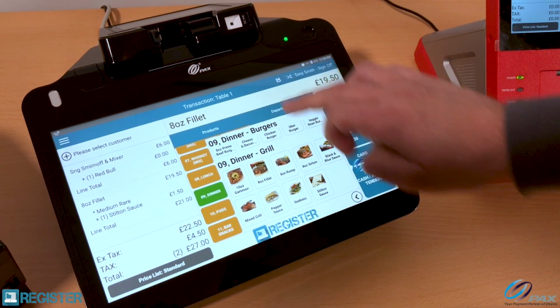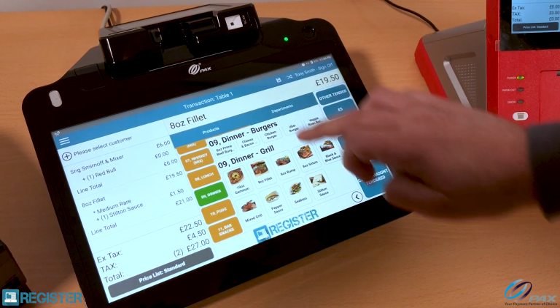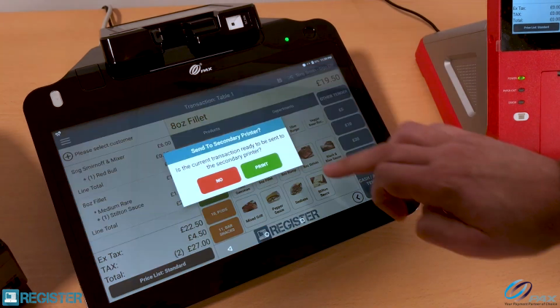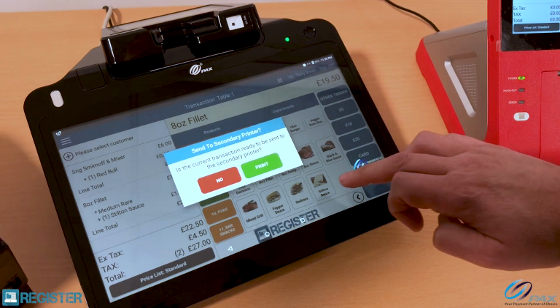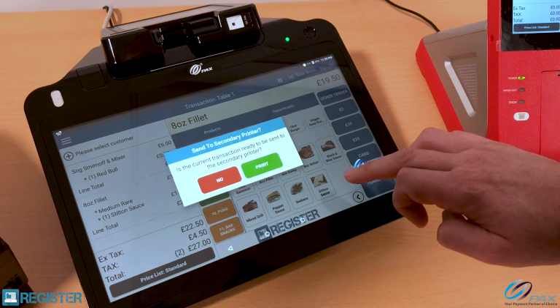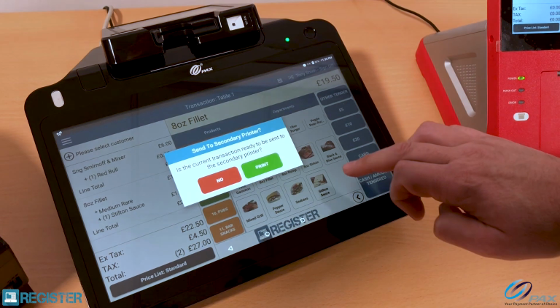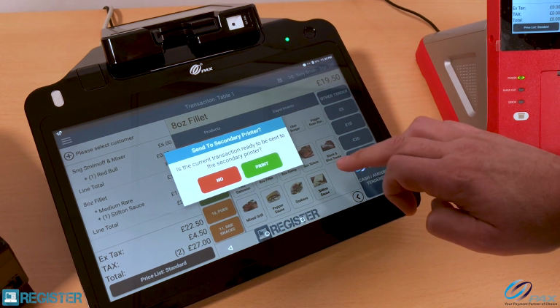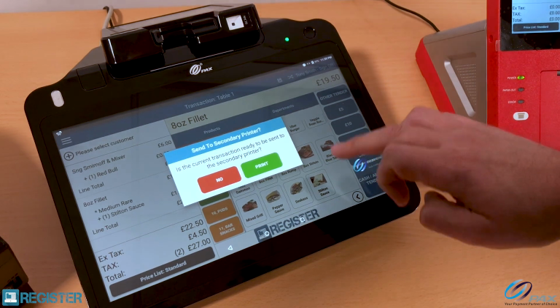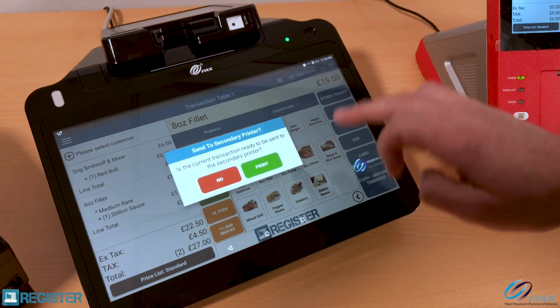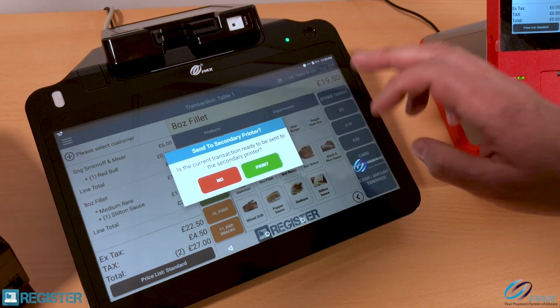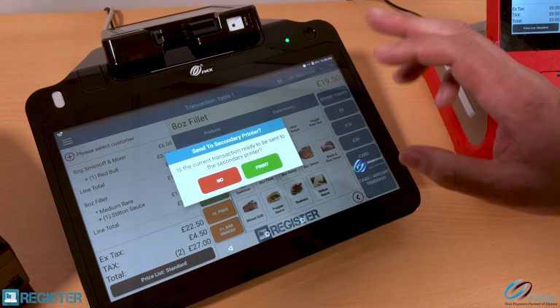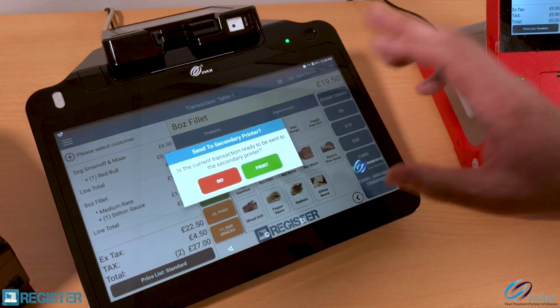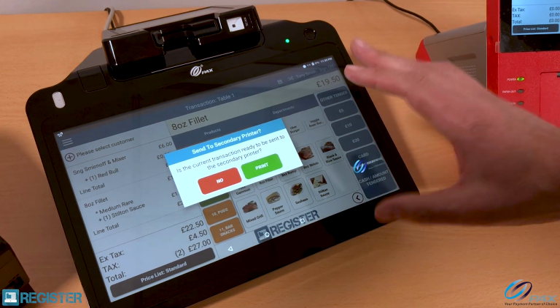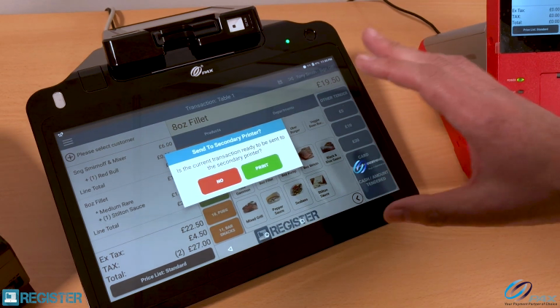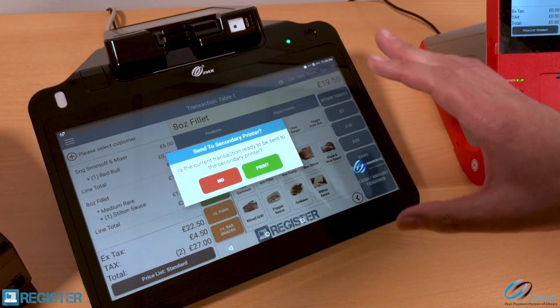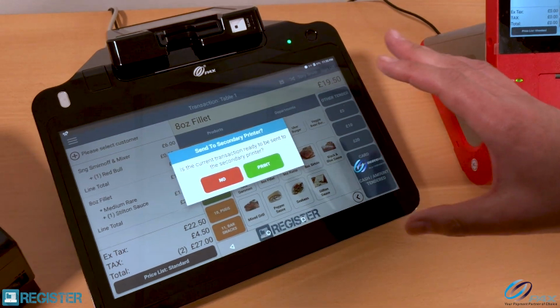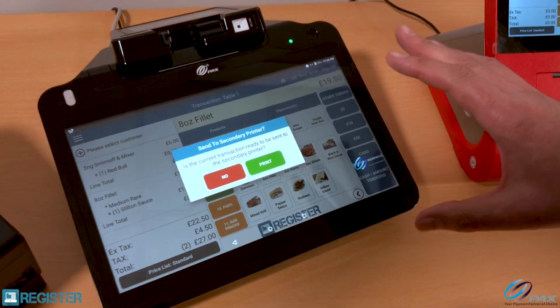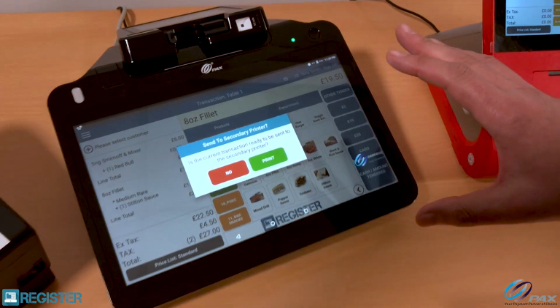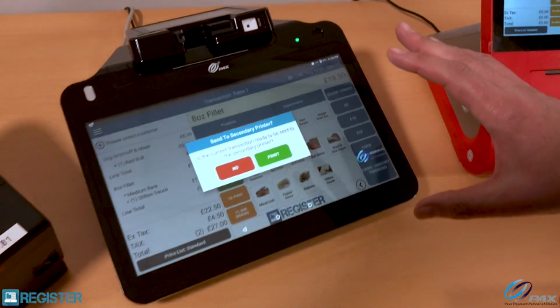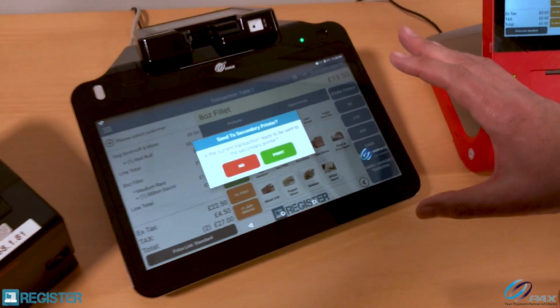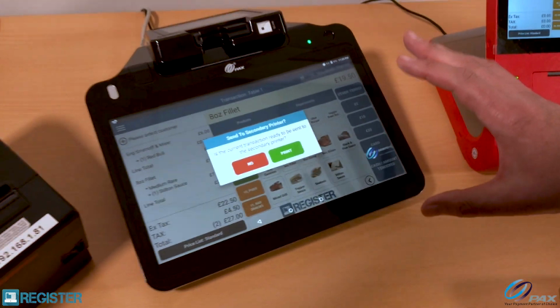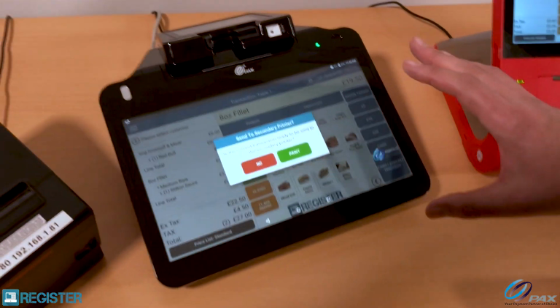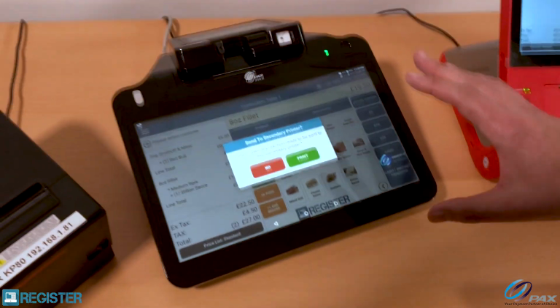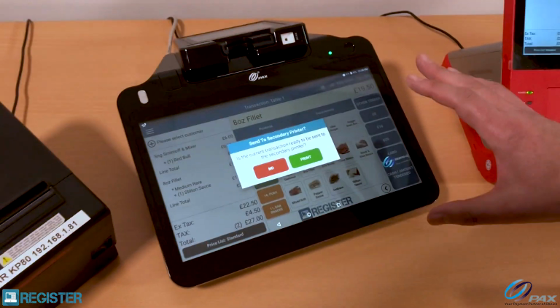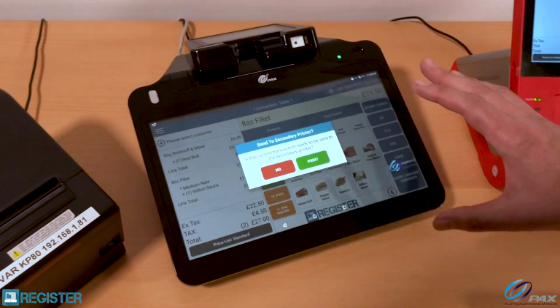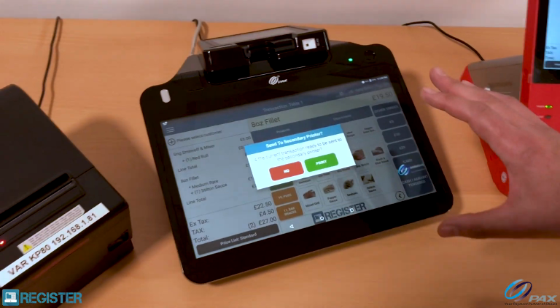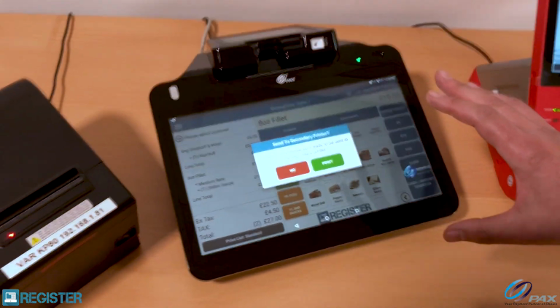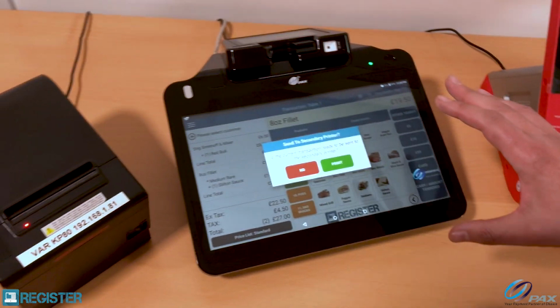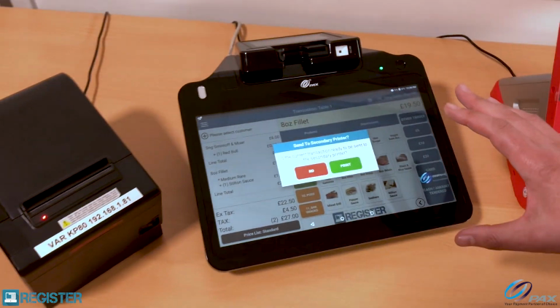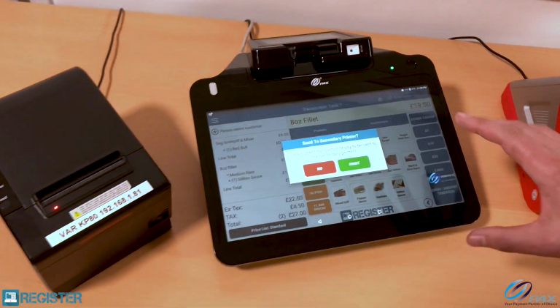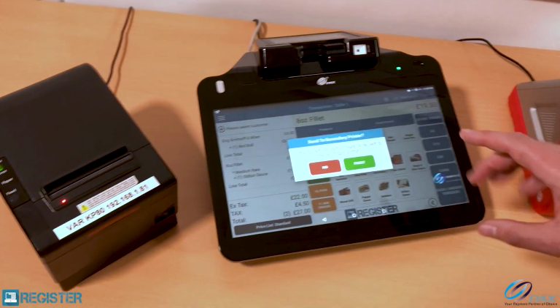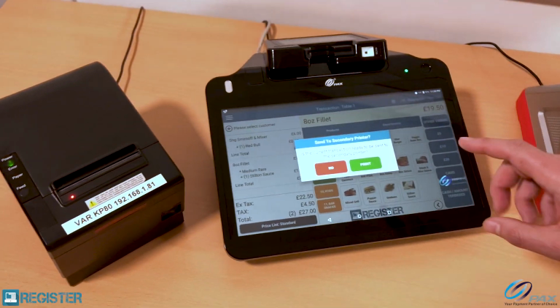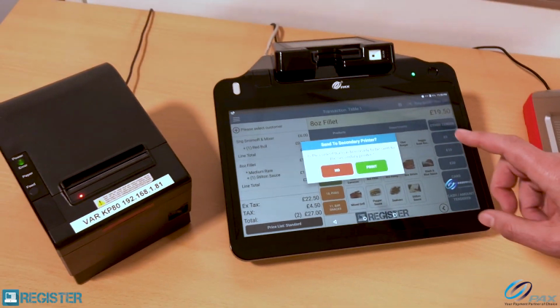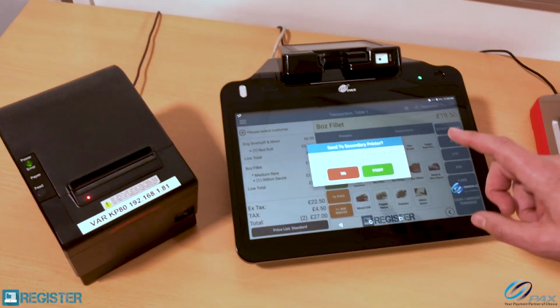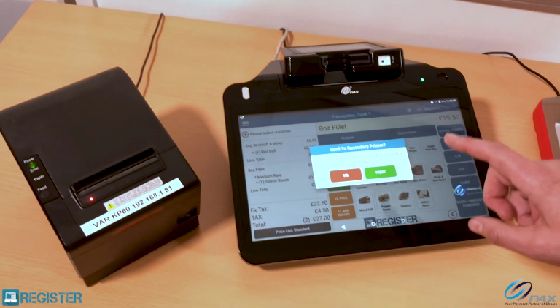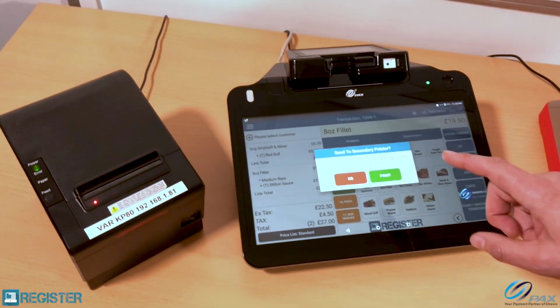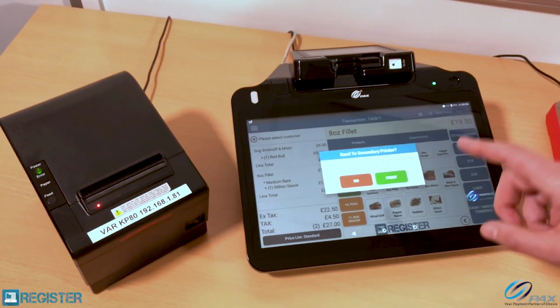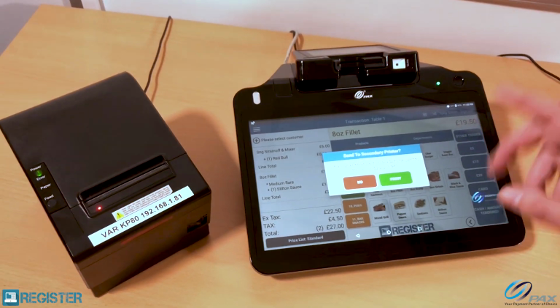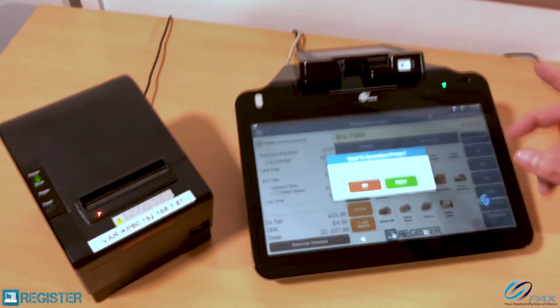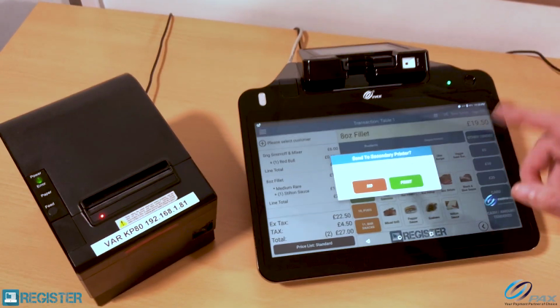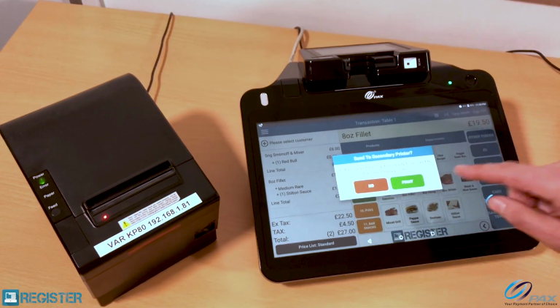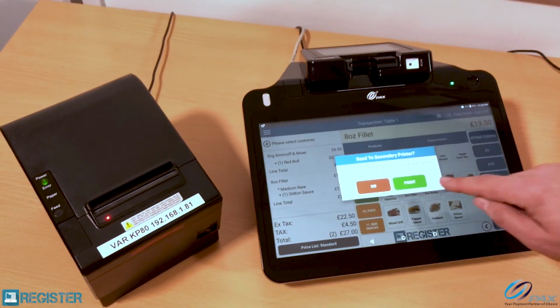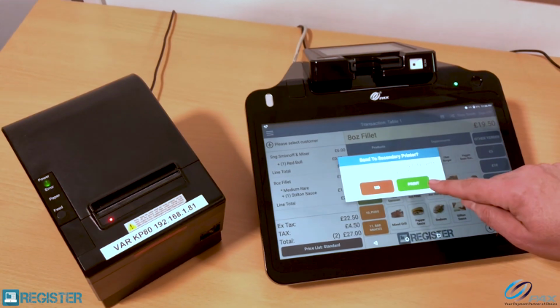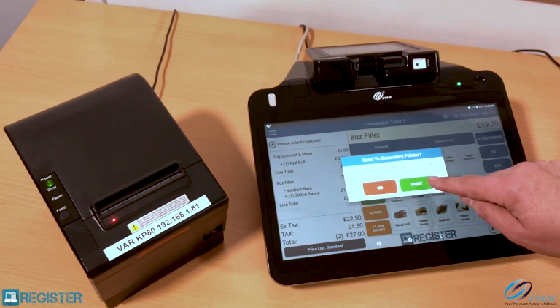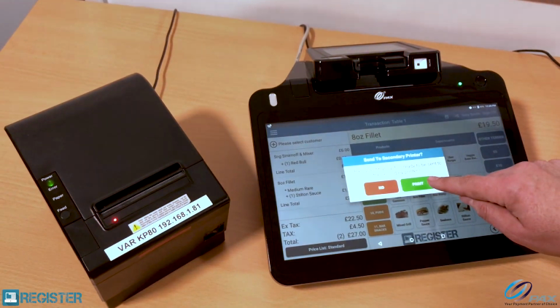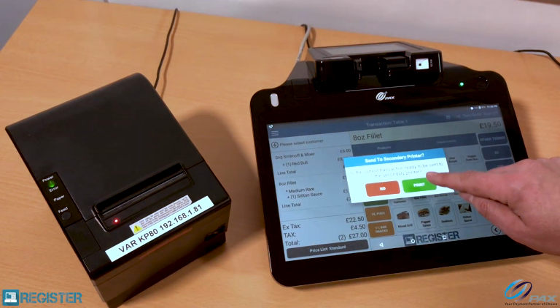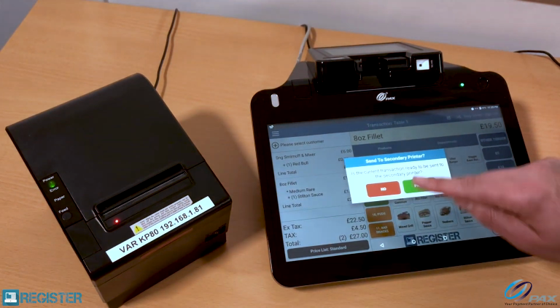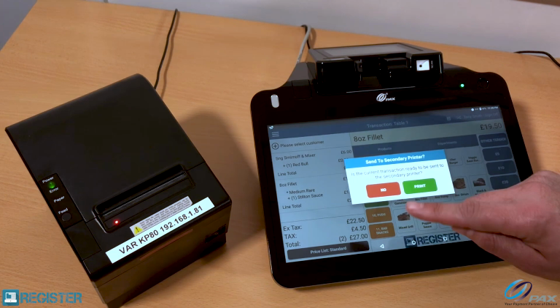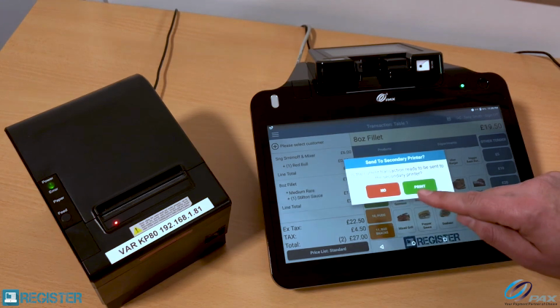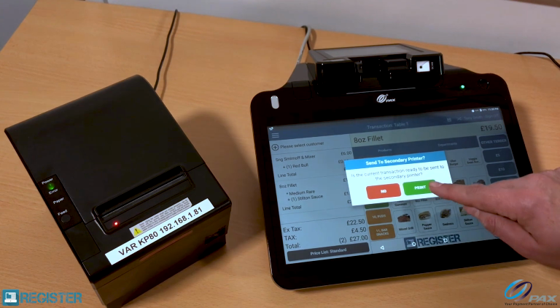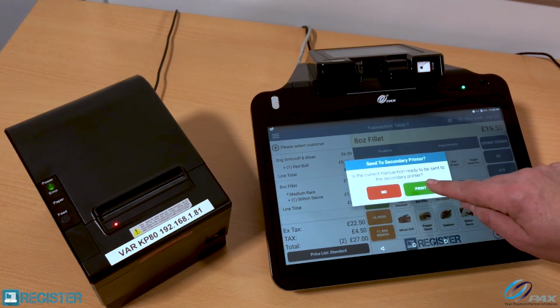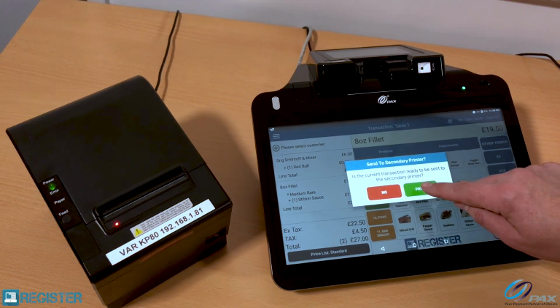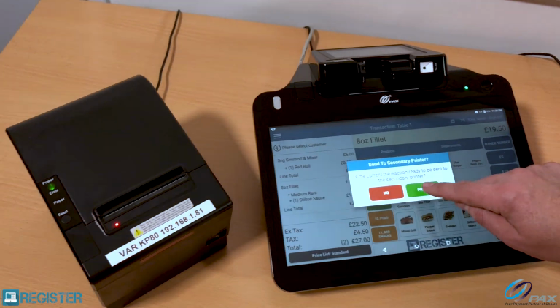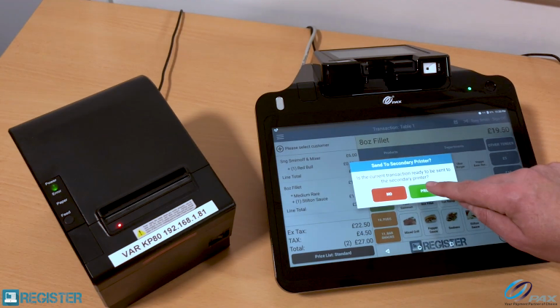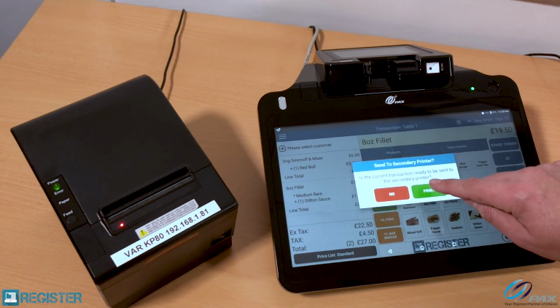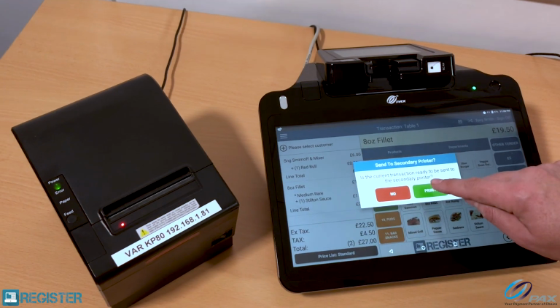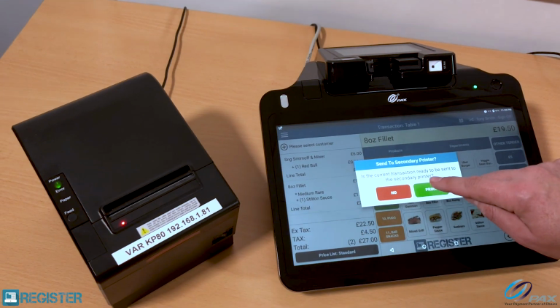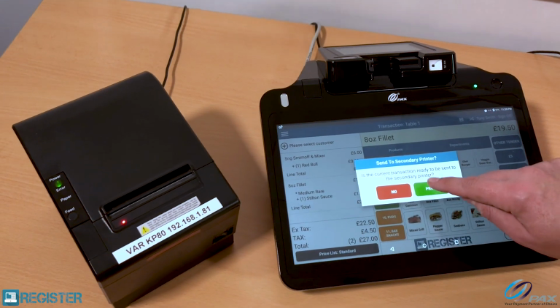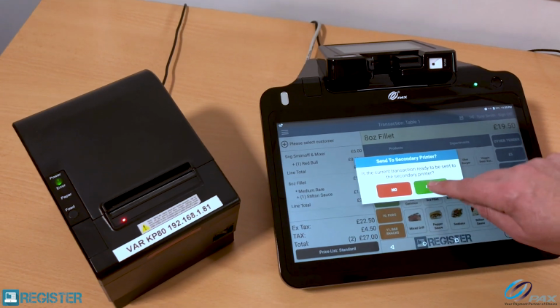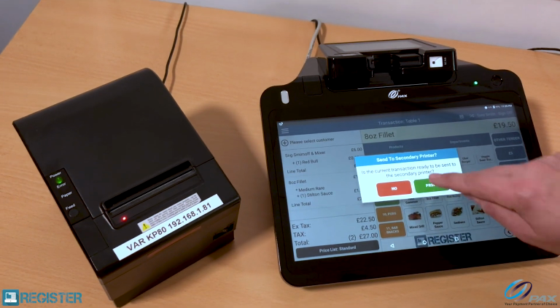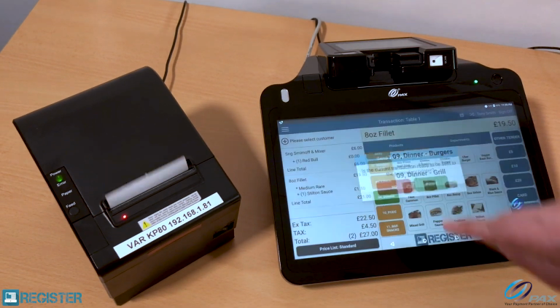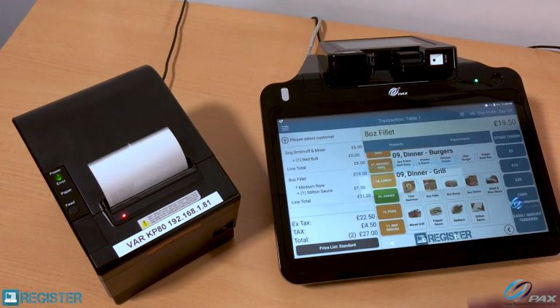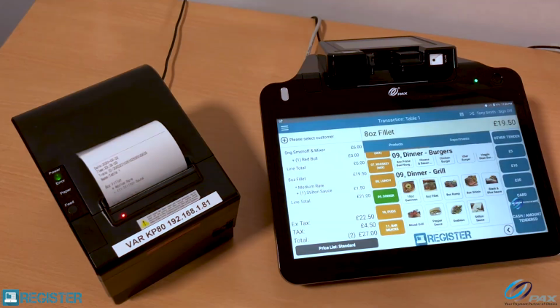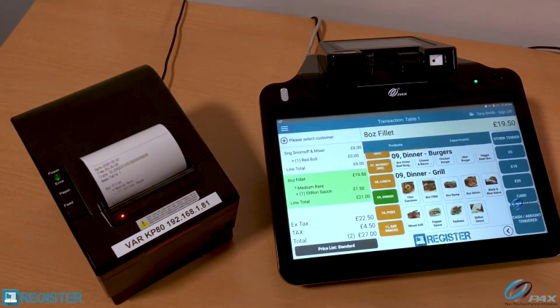Now I can save that back to the tab, and it's asking me if I'm ready to print to the kitchen. As soon as I press print, it's going to print to the kitchen printer ready for the steak to be prepared.